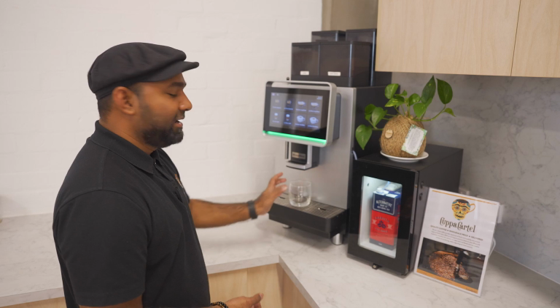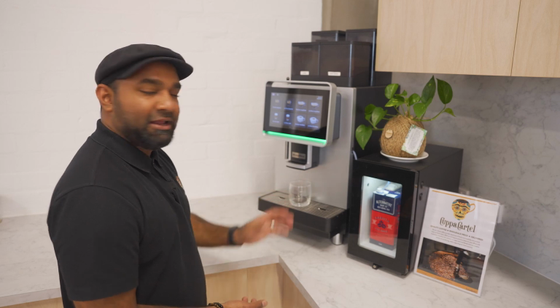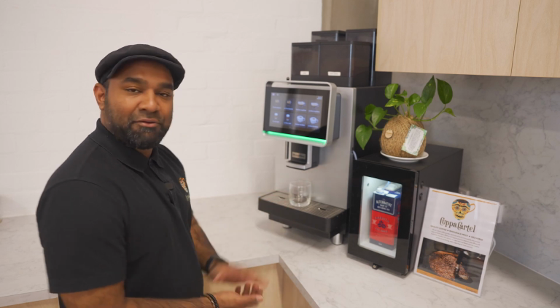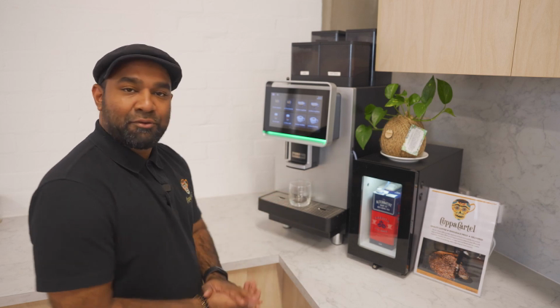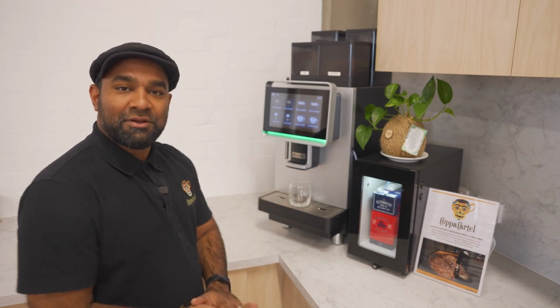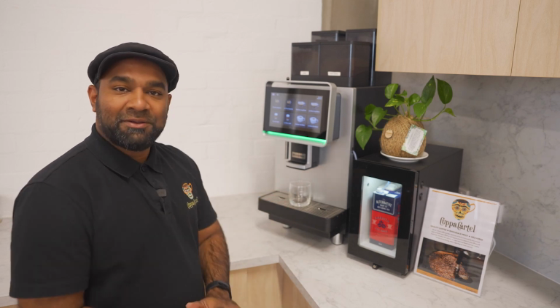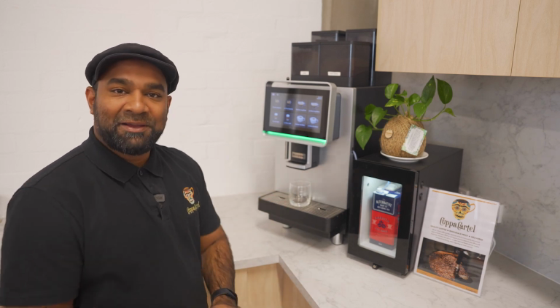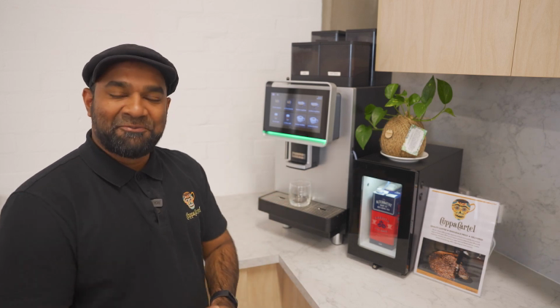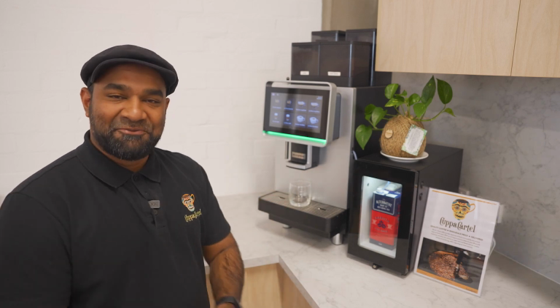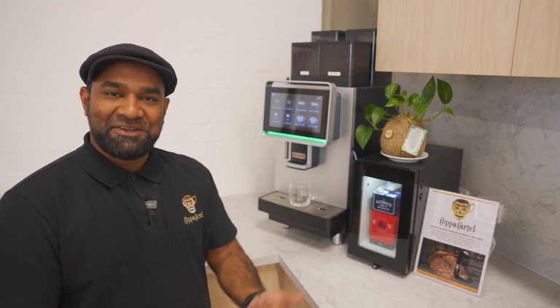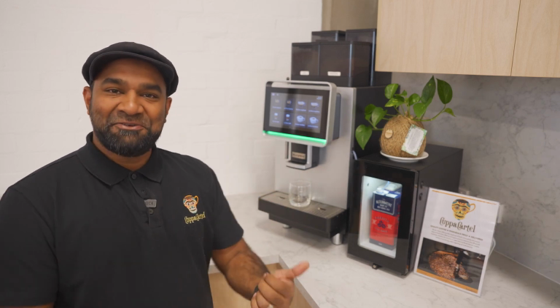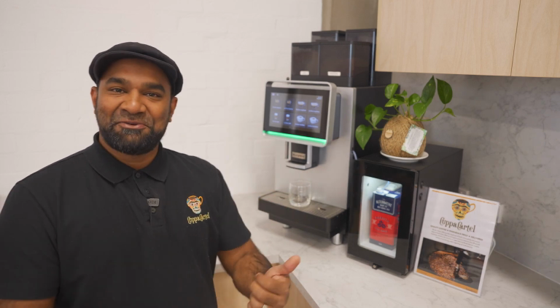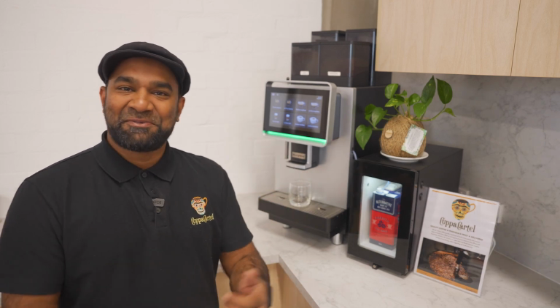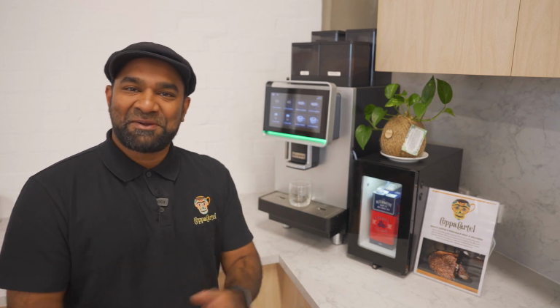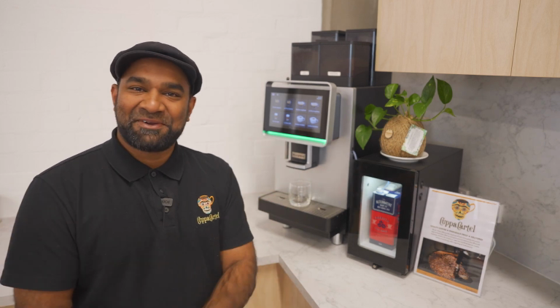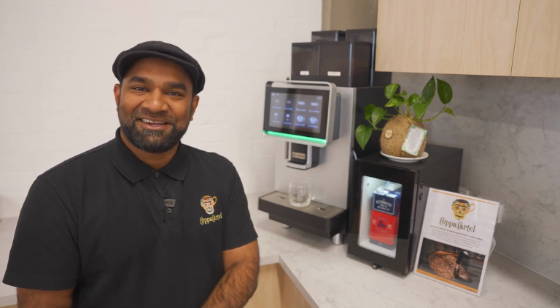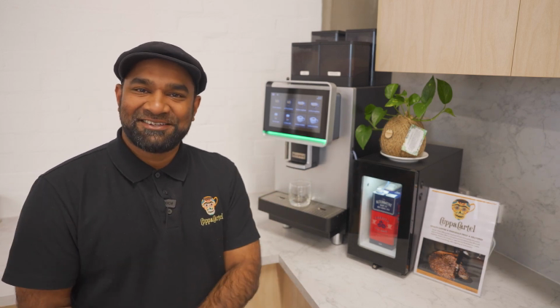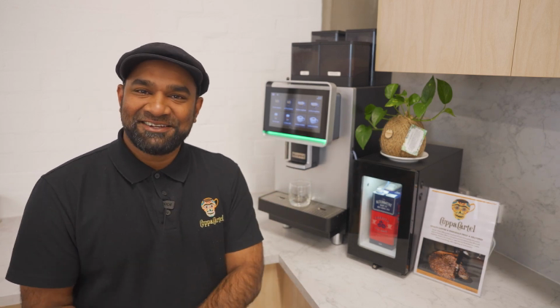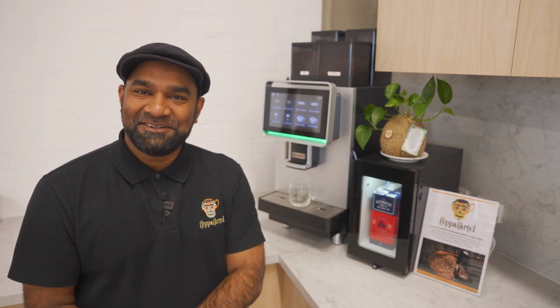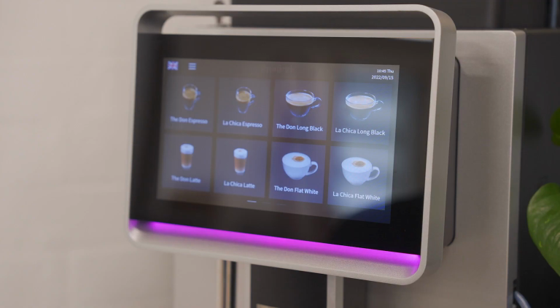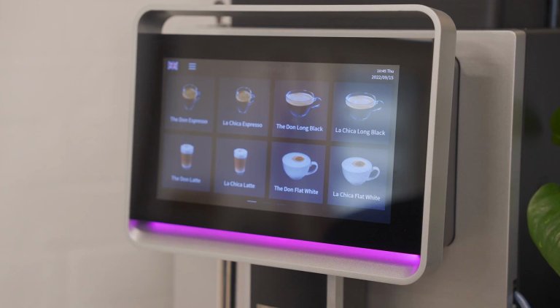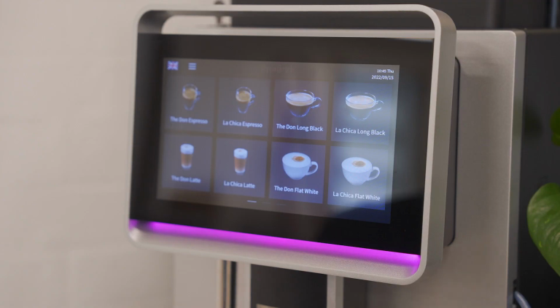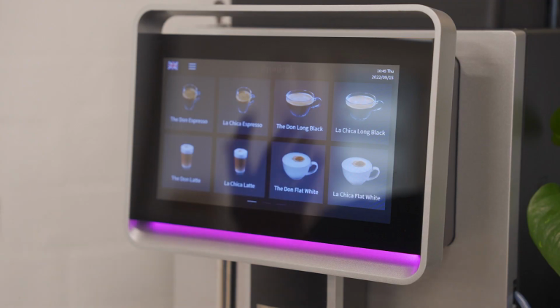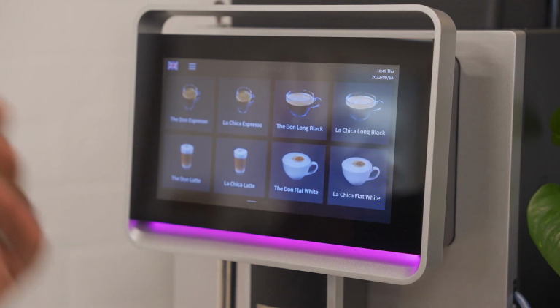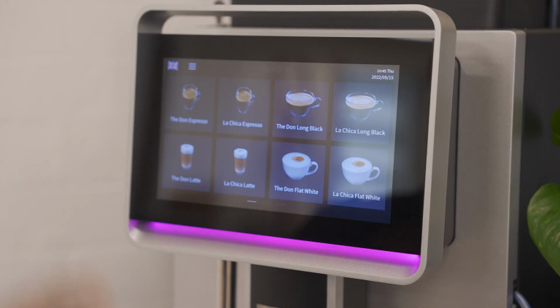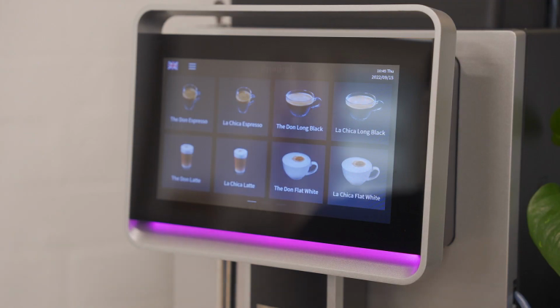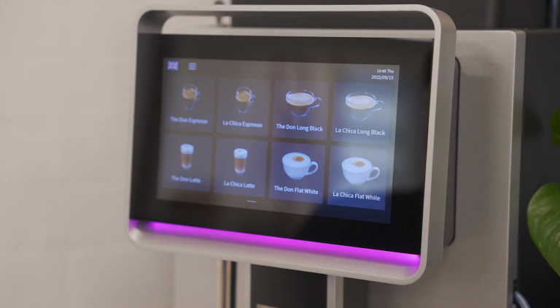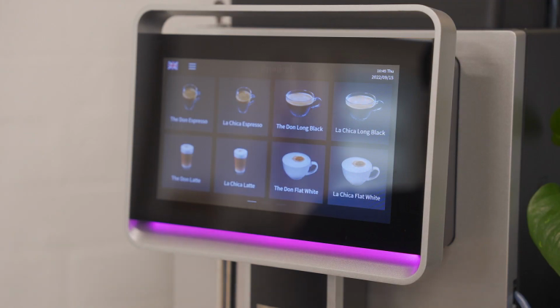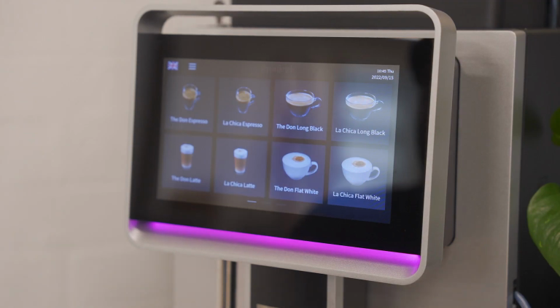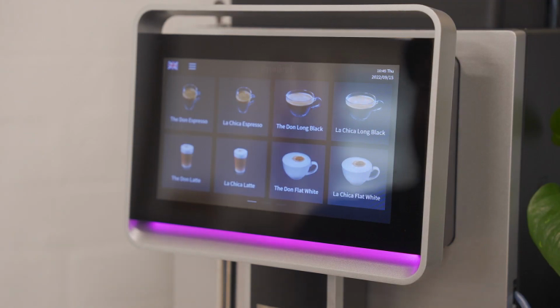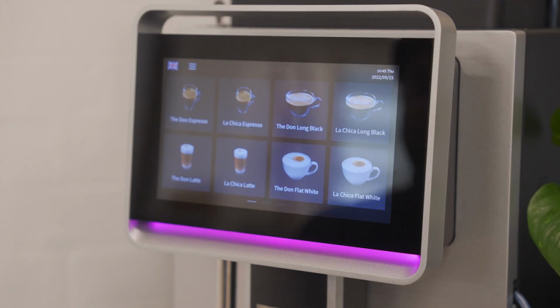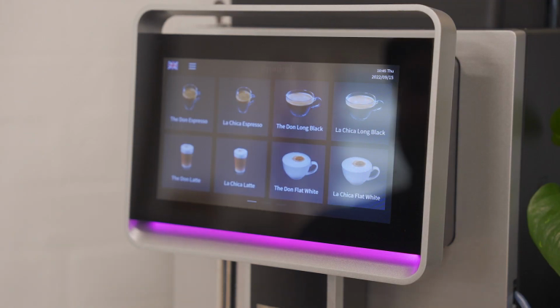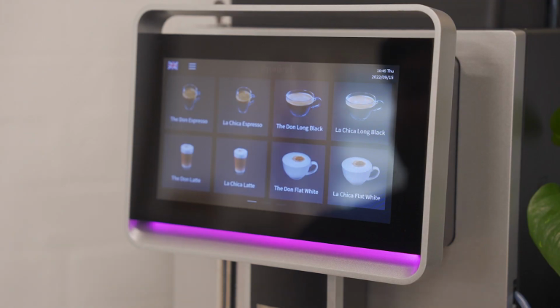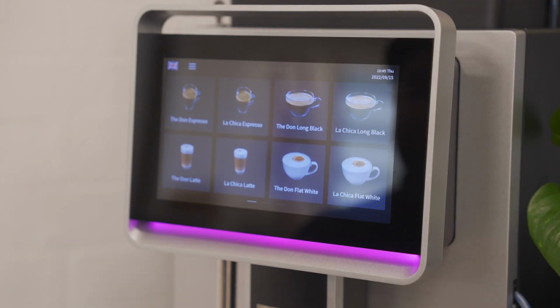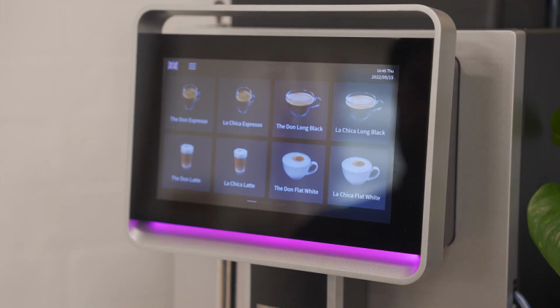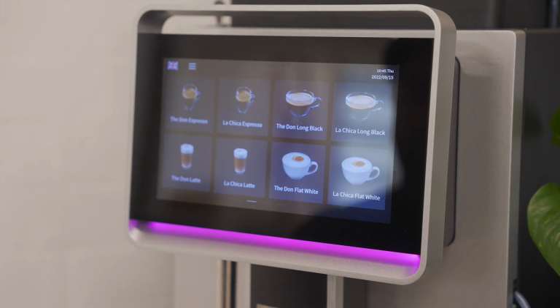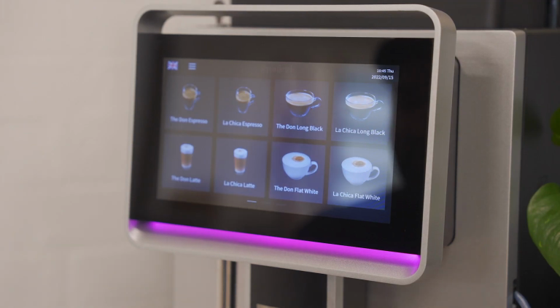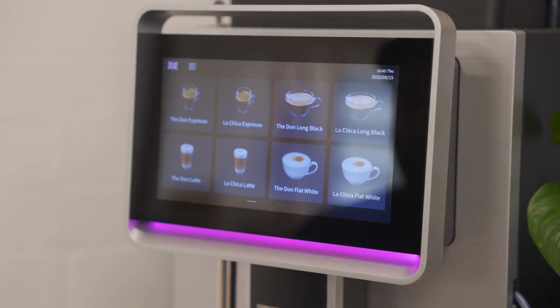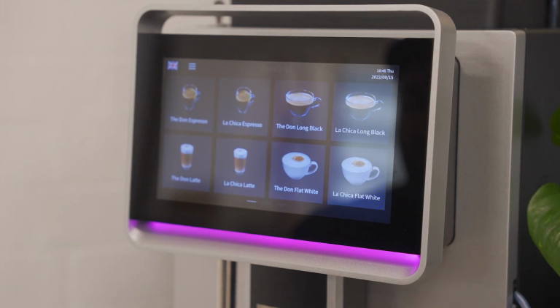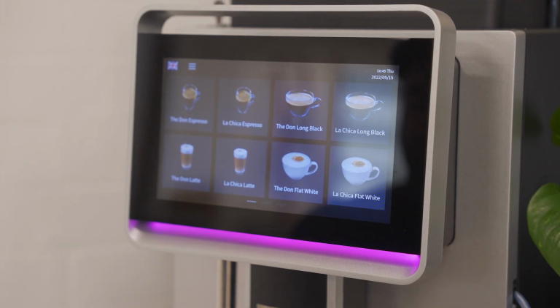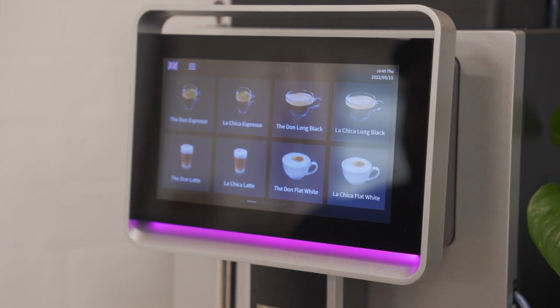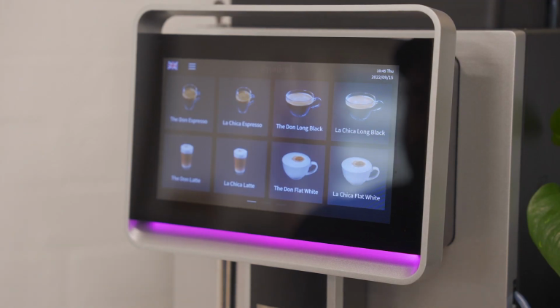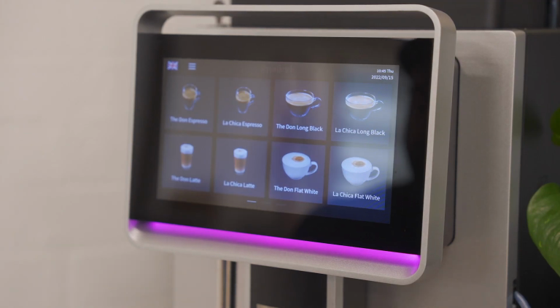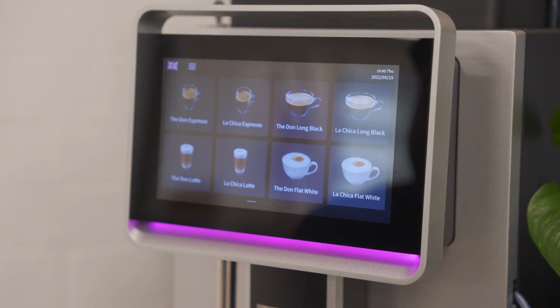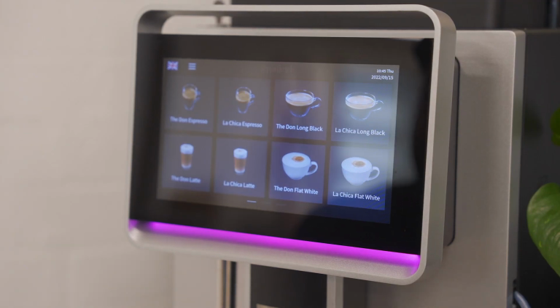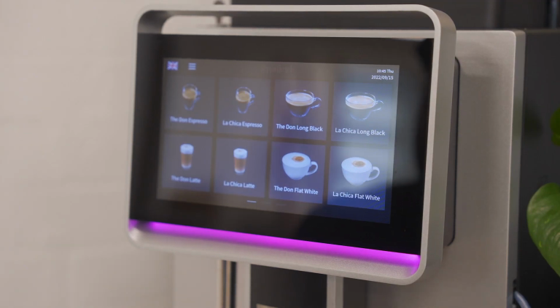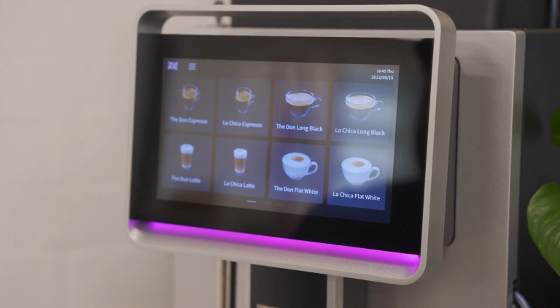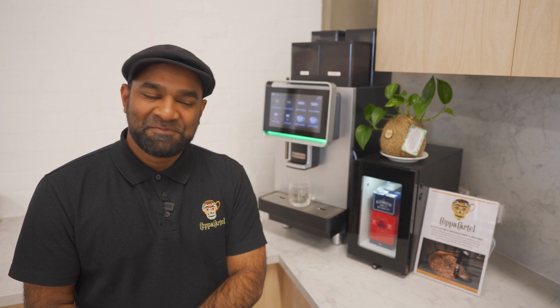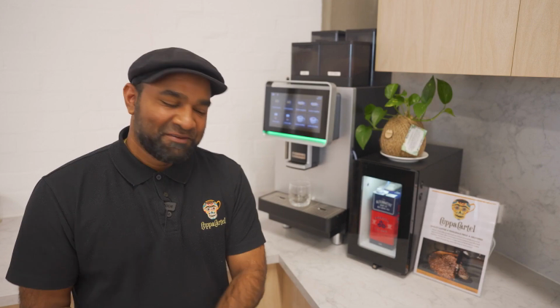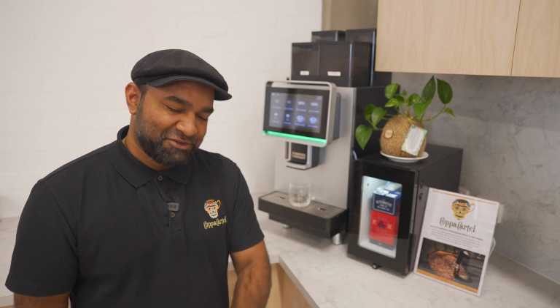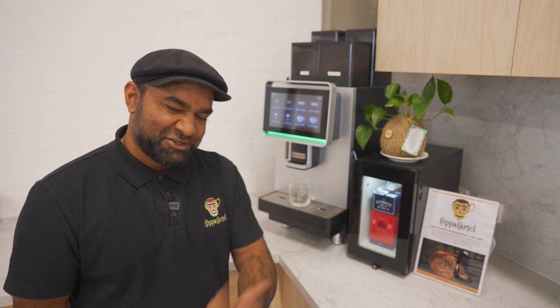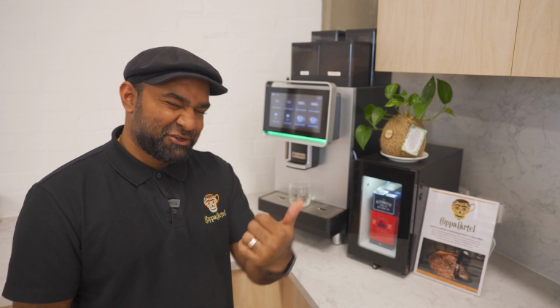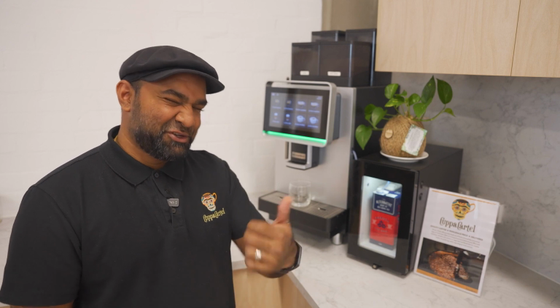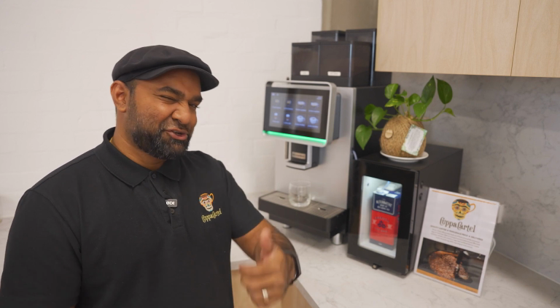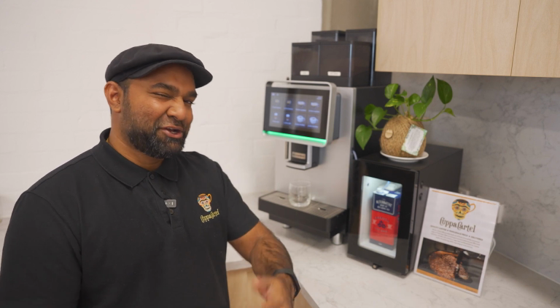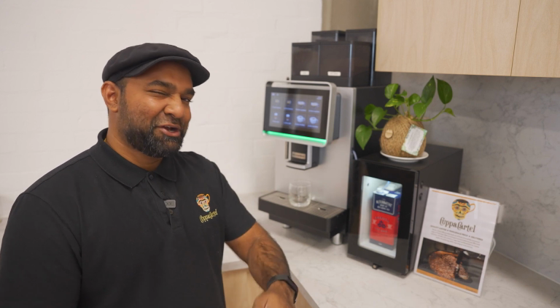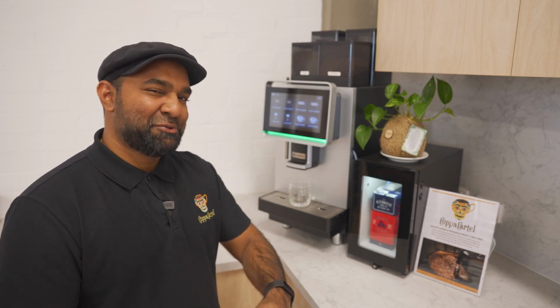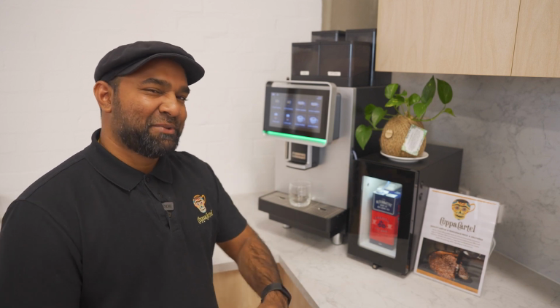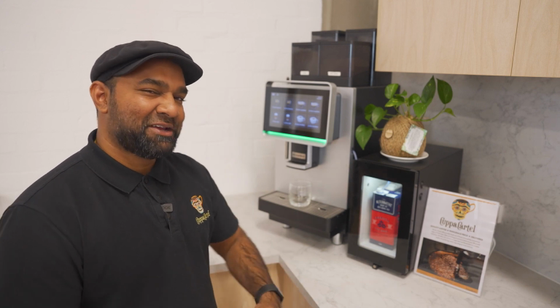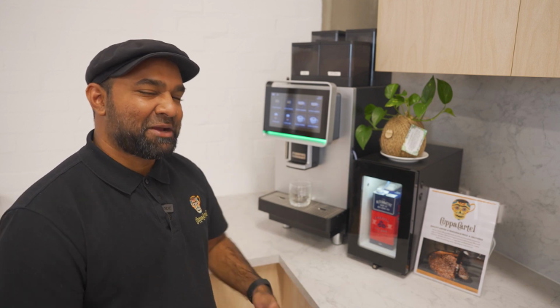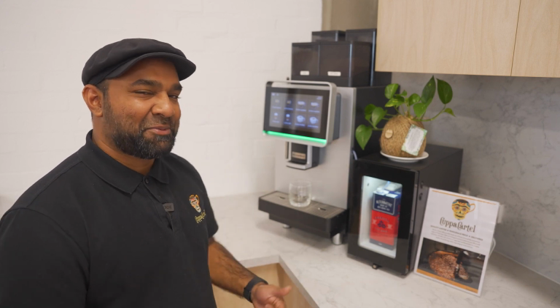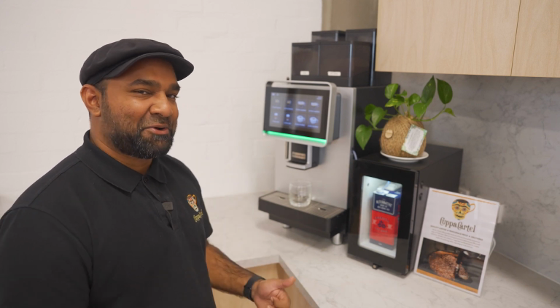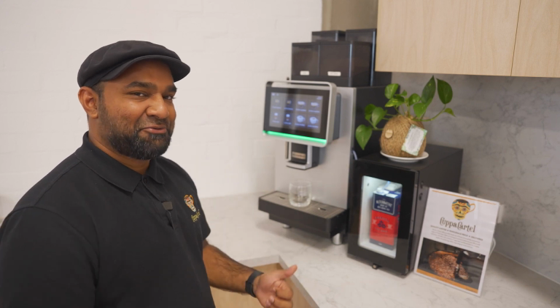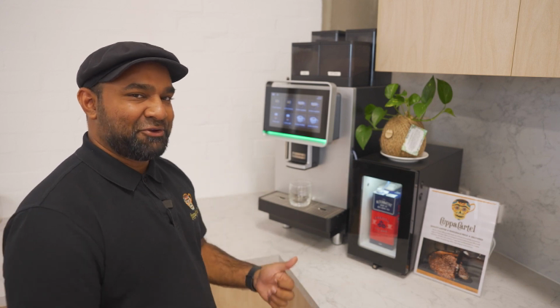Hello everyone, I'm Viv from Cup of Cartel. Here we have our F2 machine, our top of the range. I'm just going to show you how to make a cup of coffee.